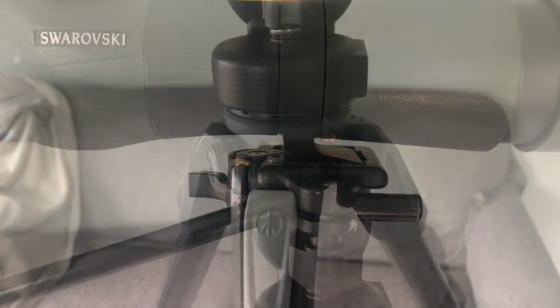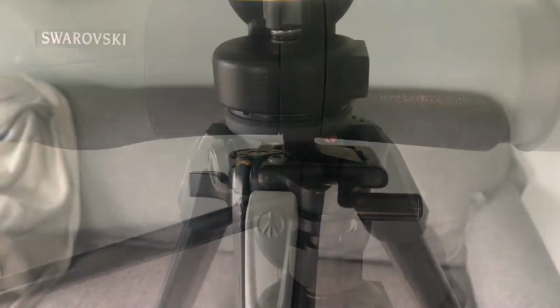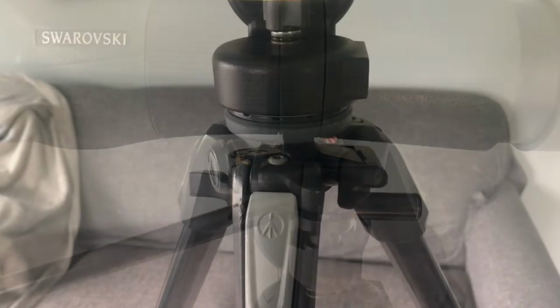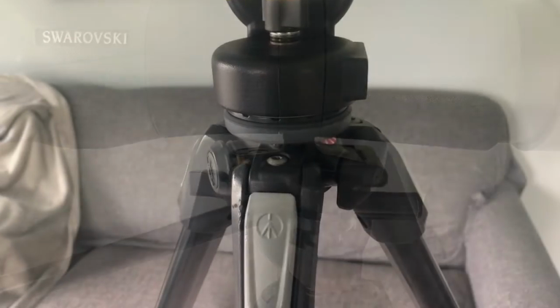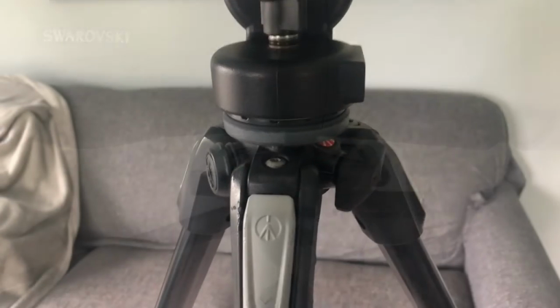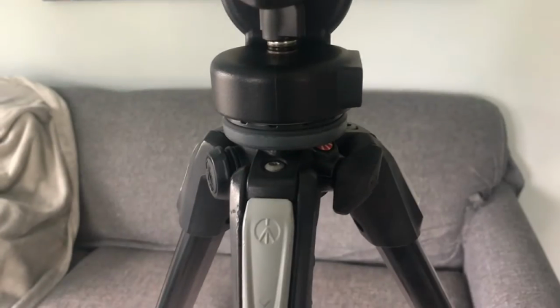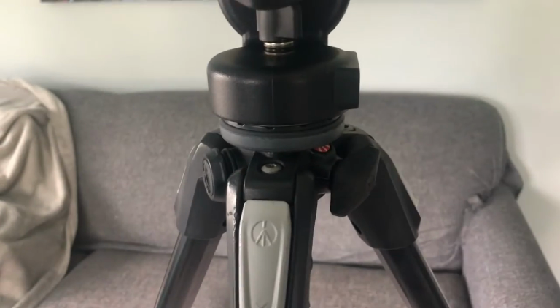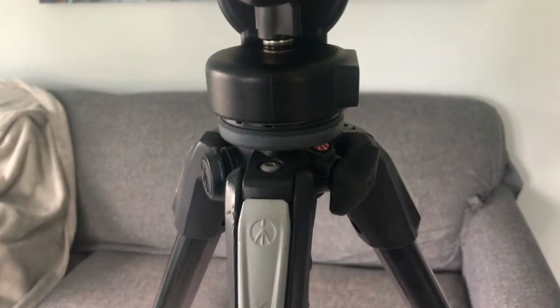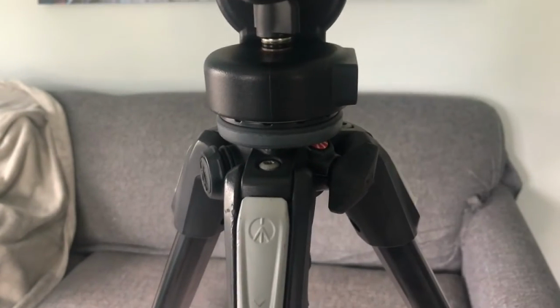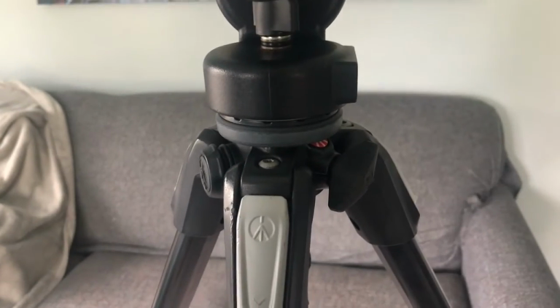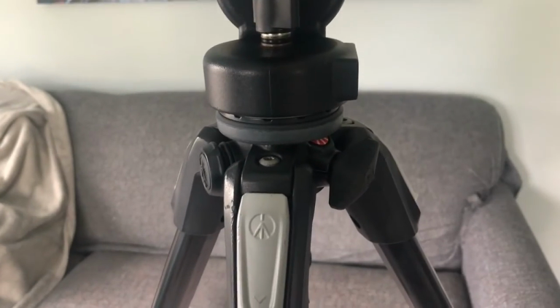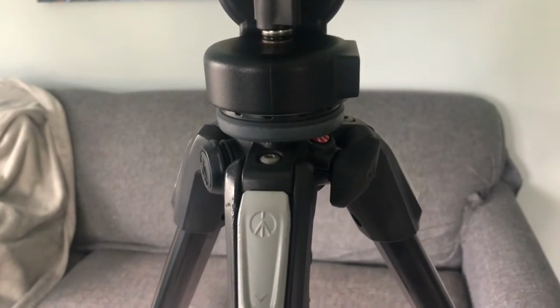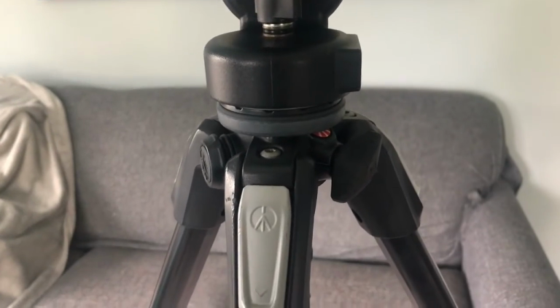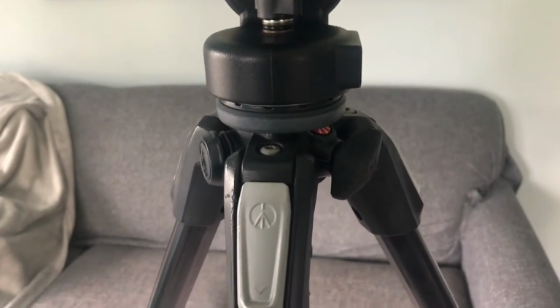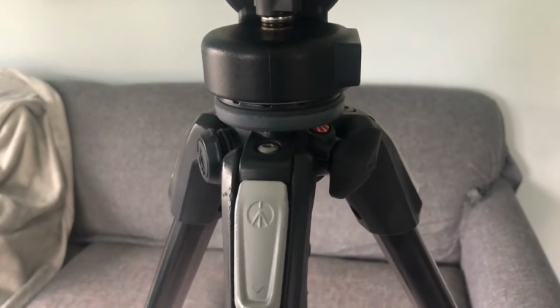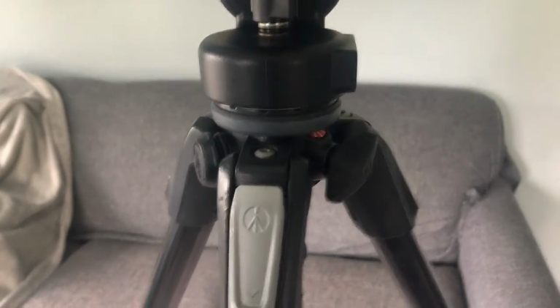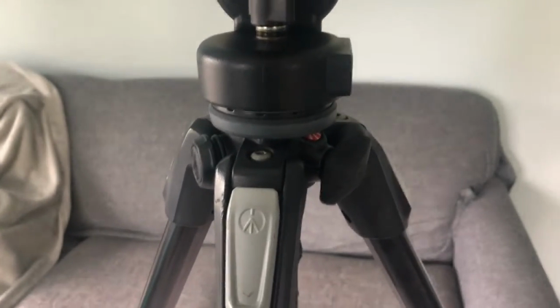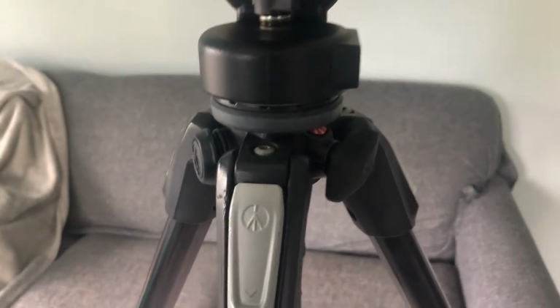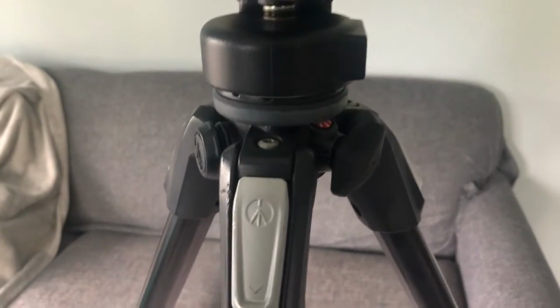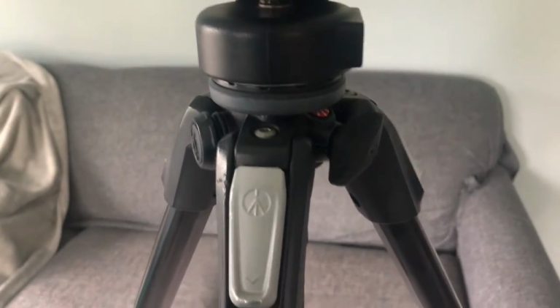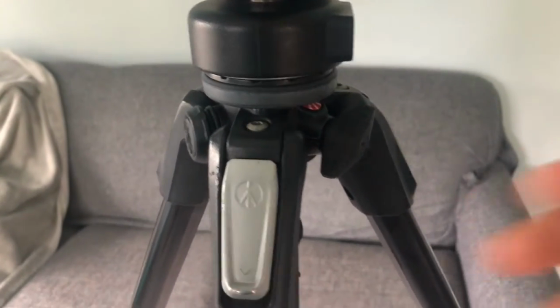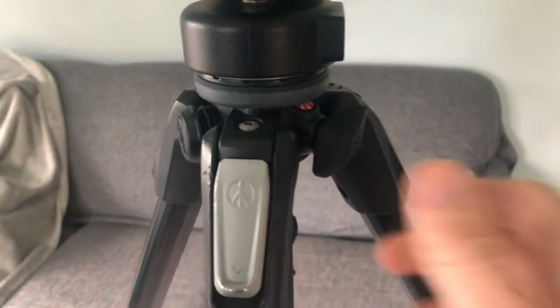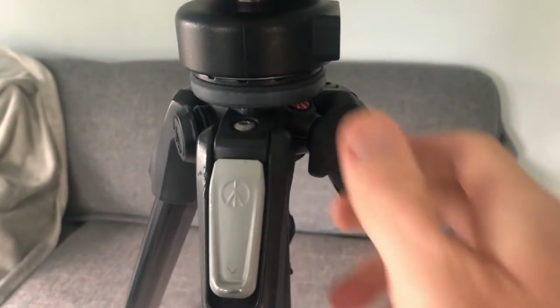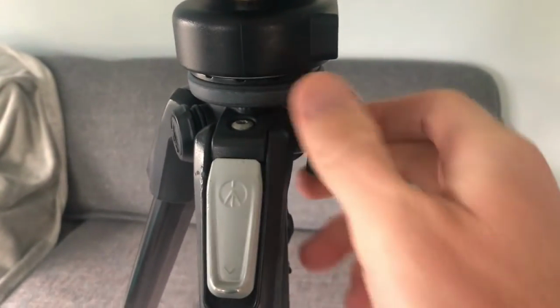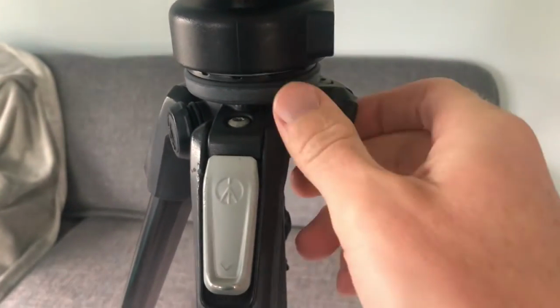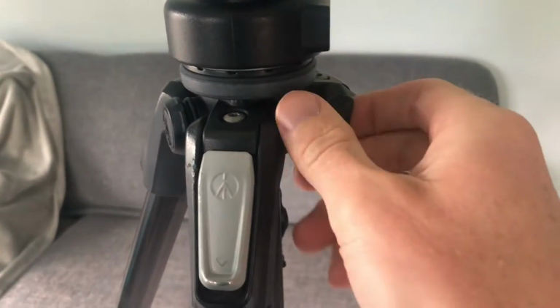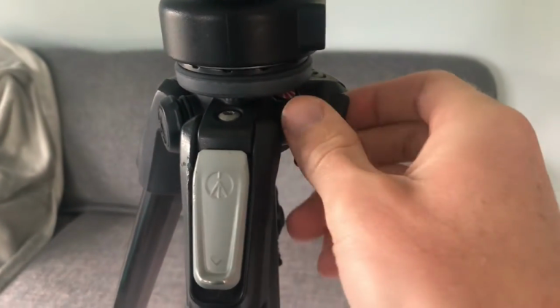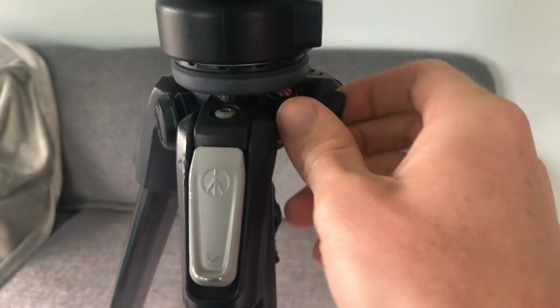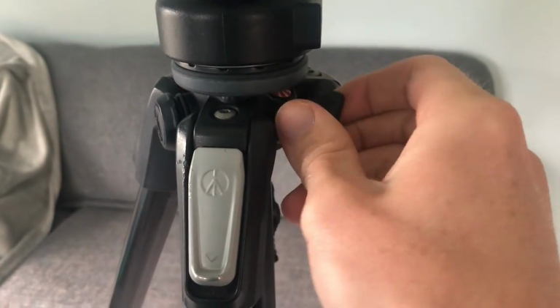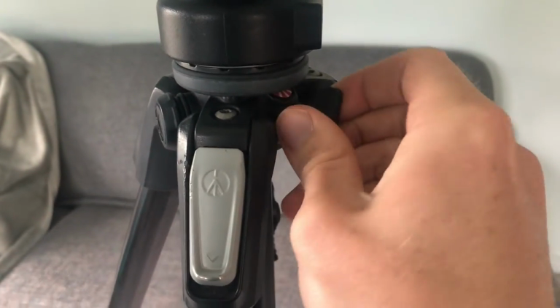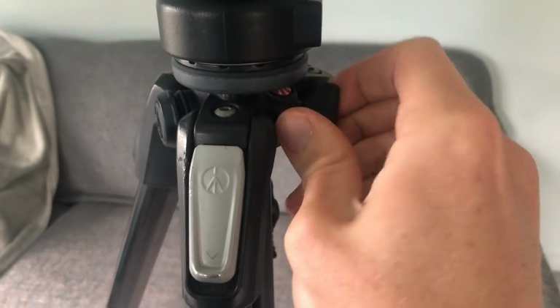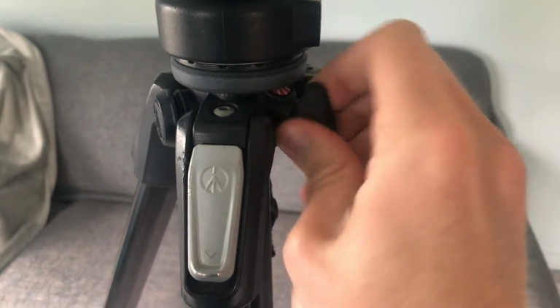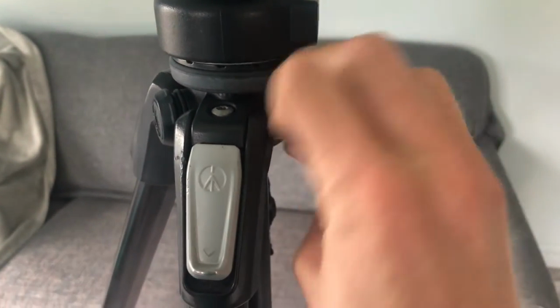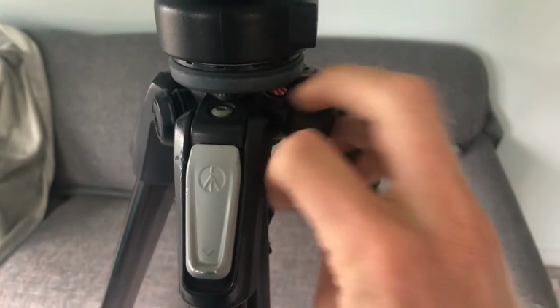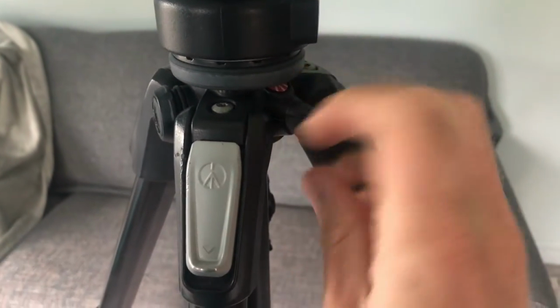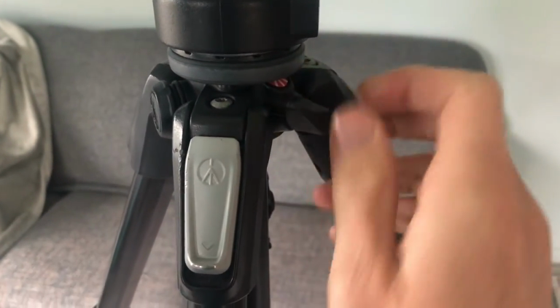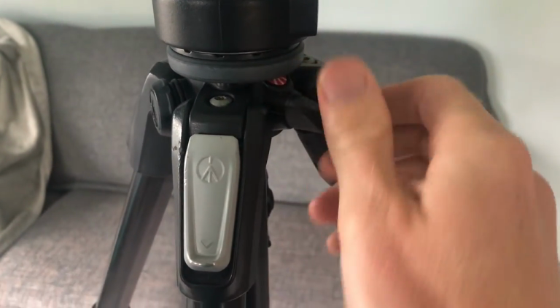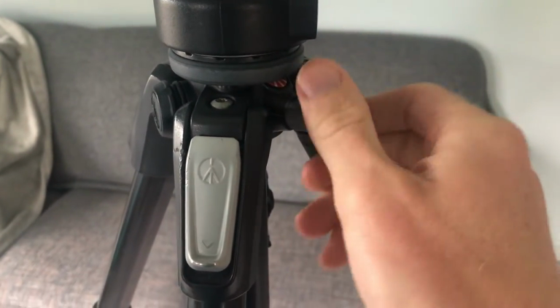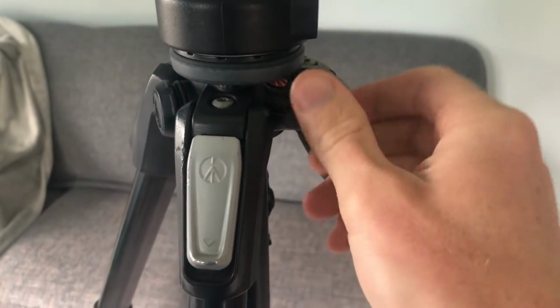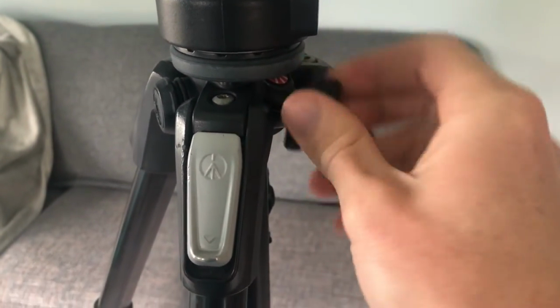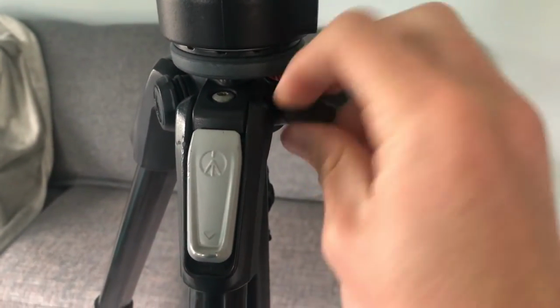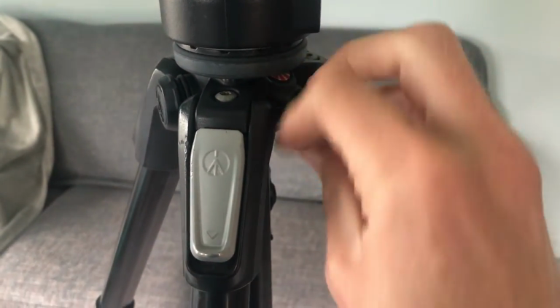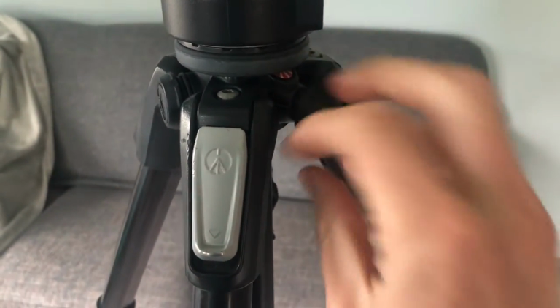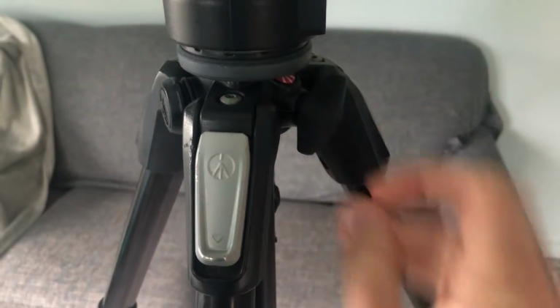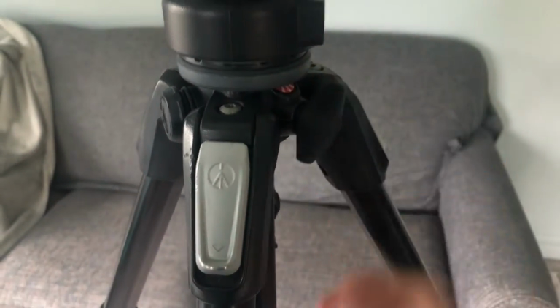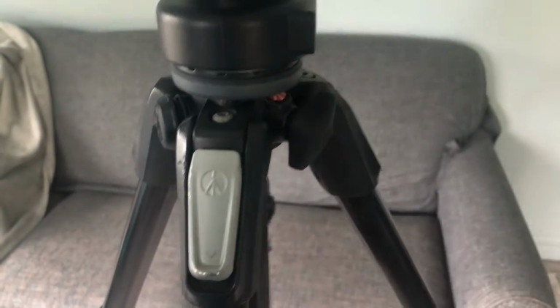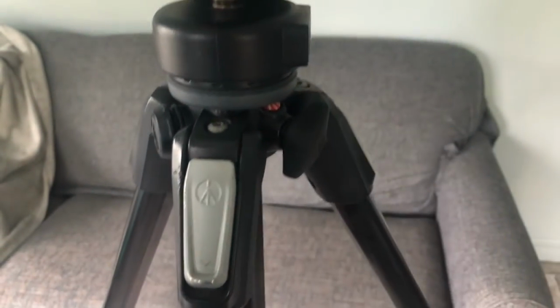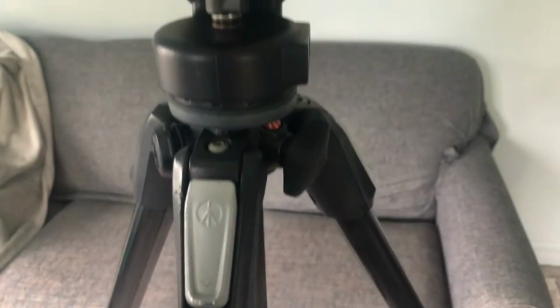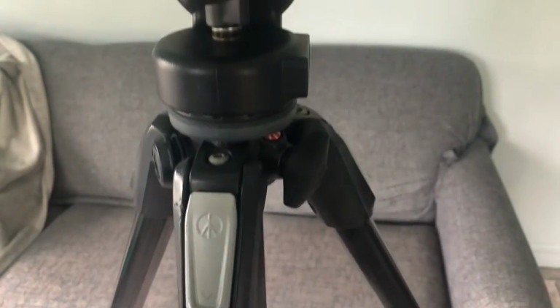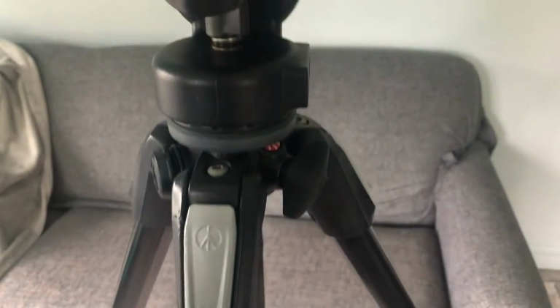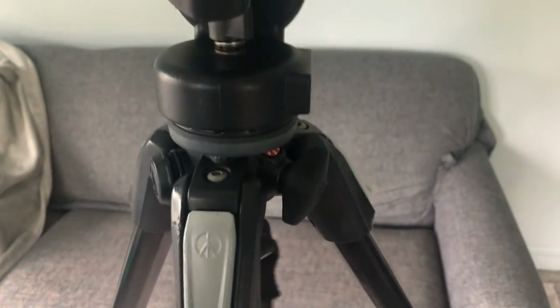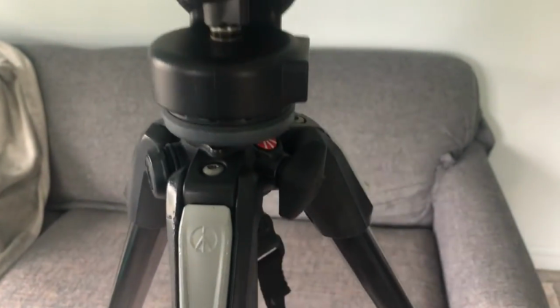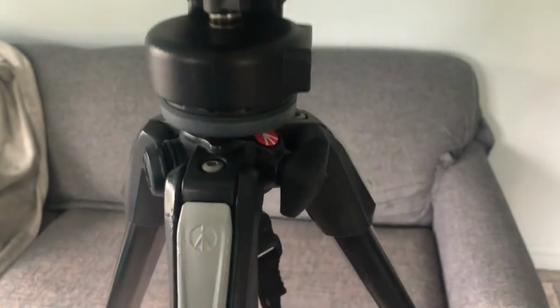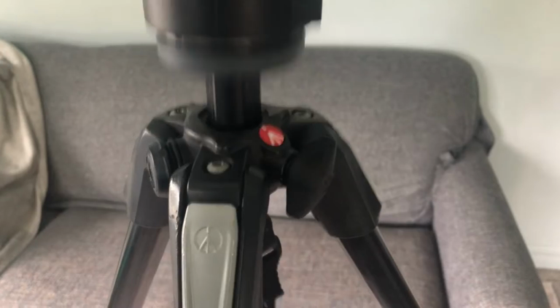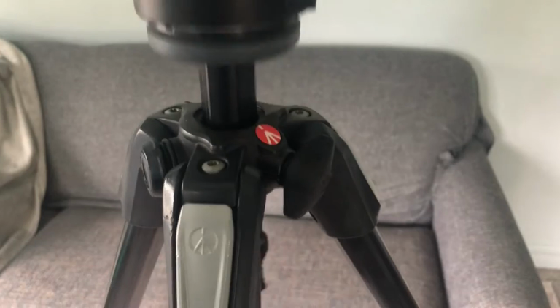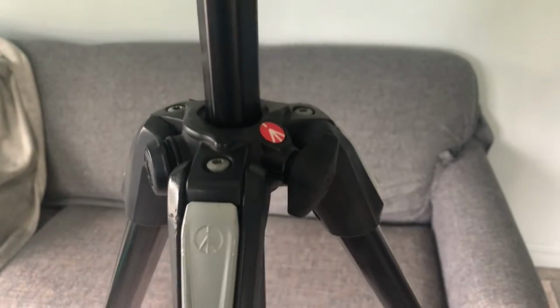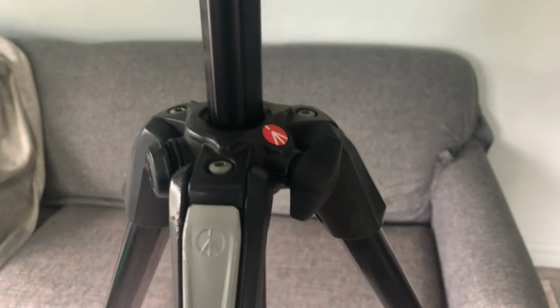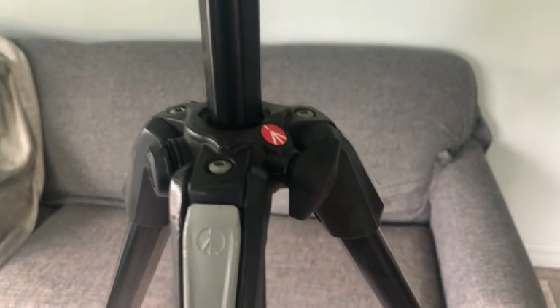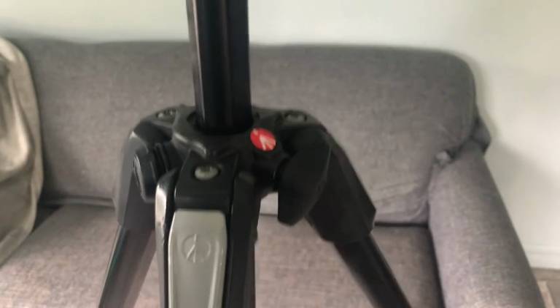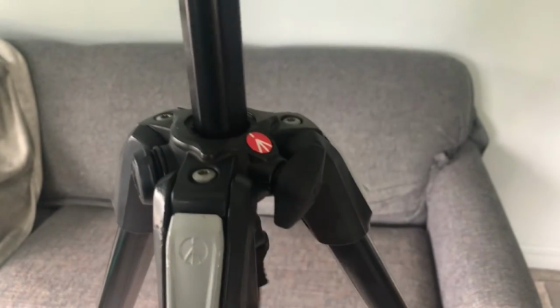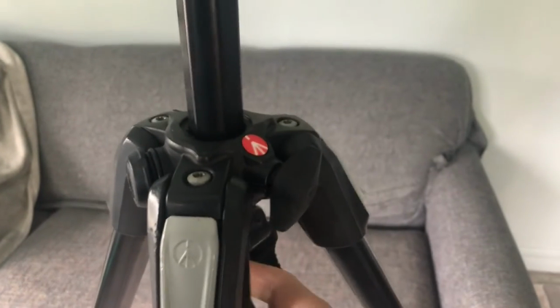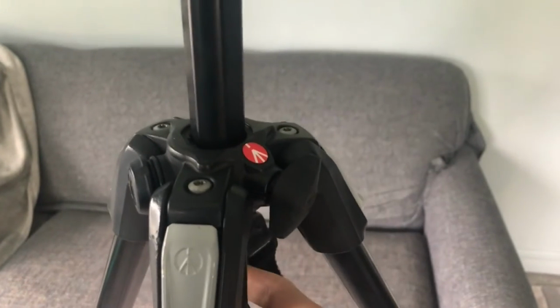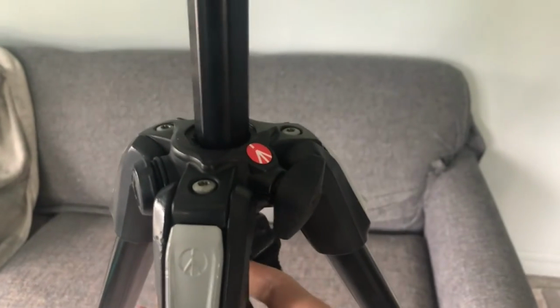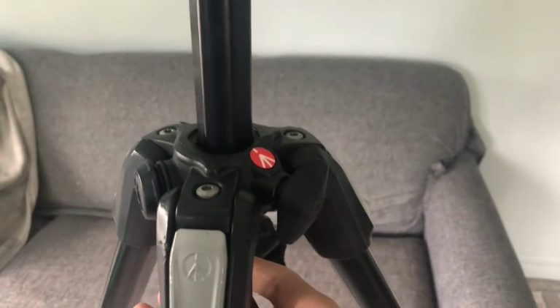The next thing I'm going to do is raise the center post by unlocking this knob here and raising it all the way up.